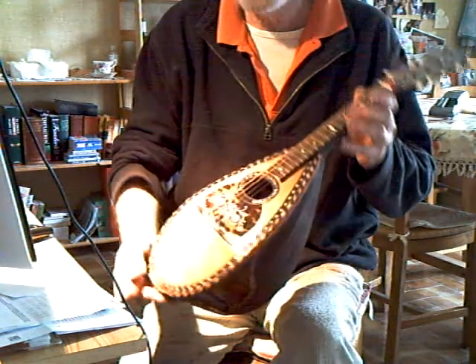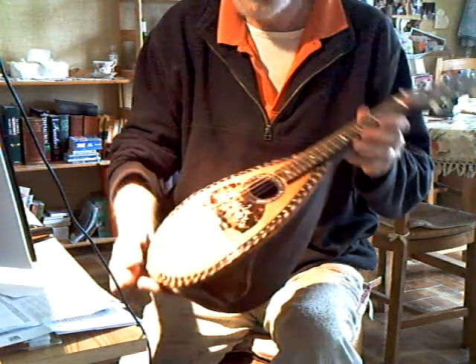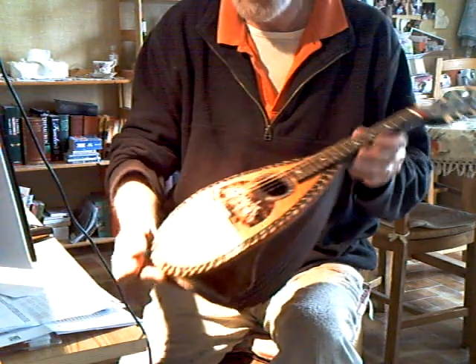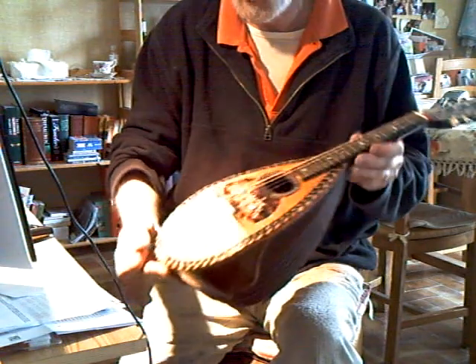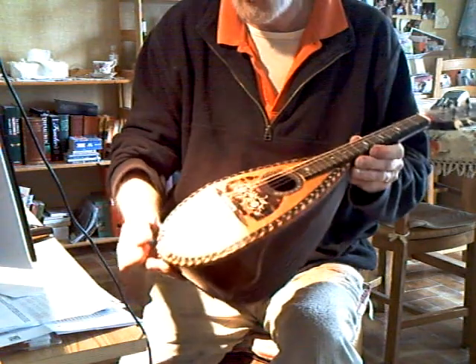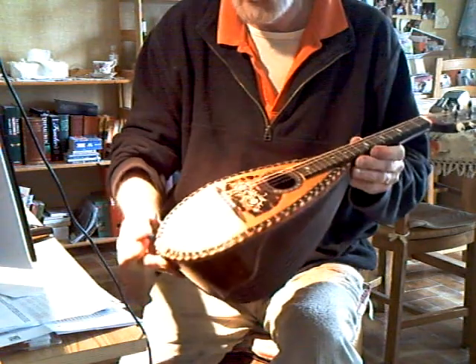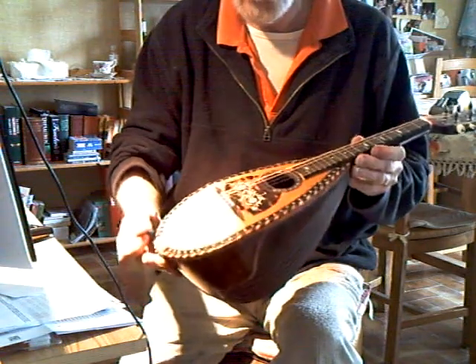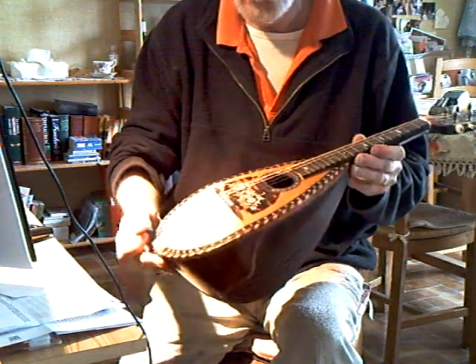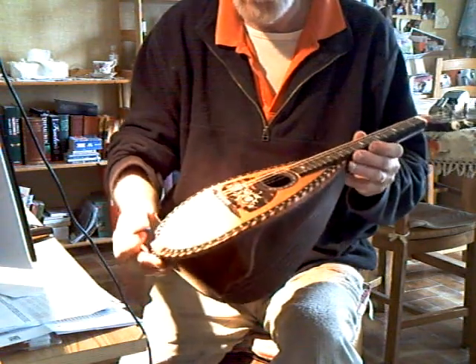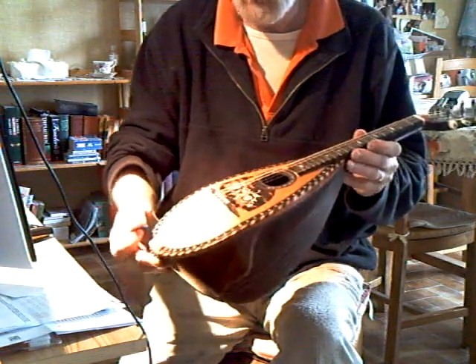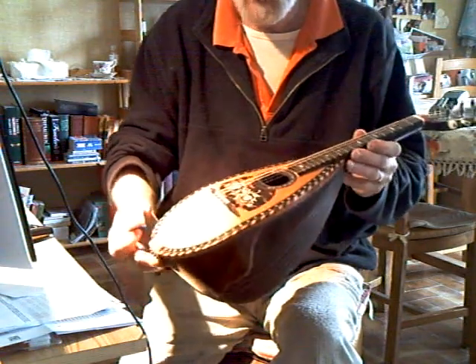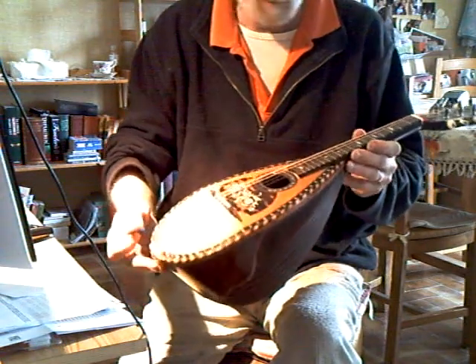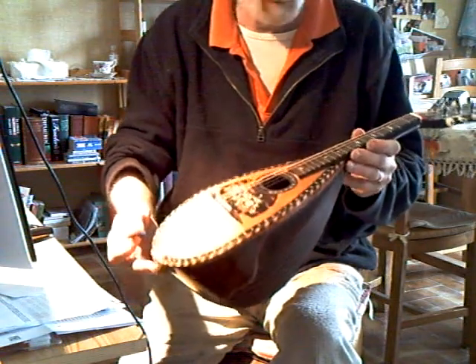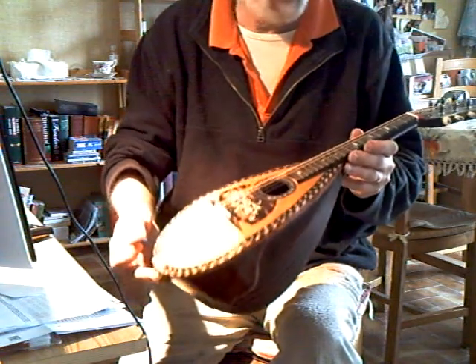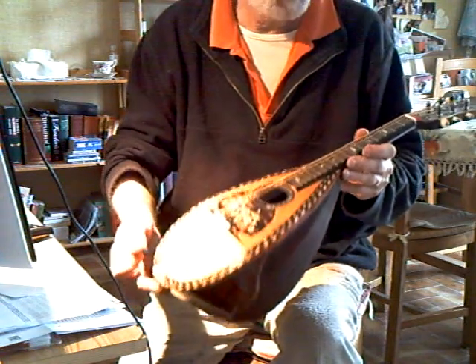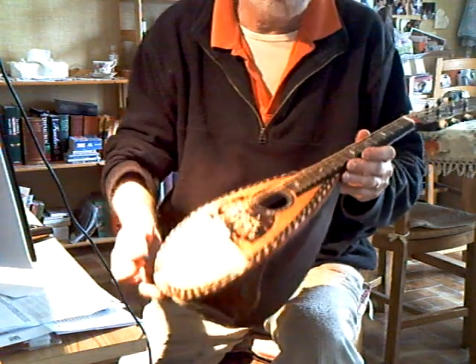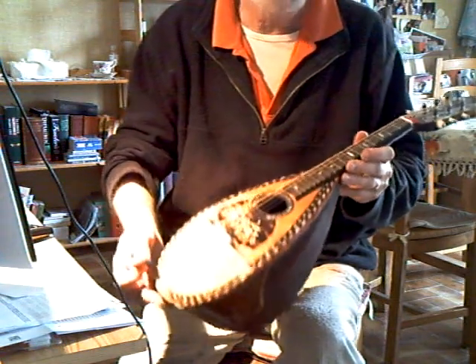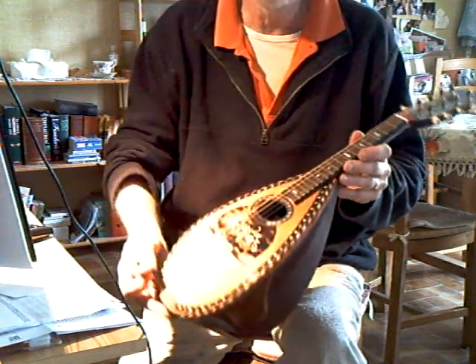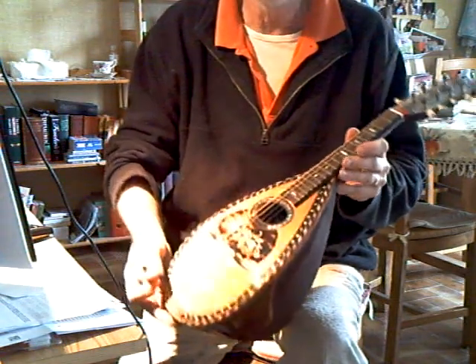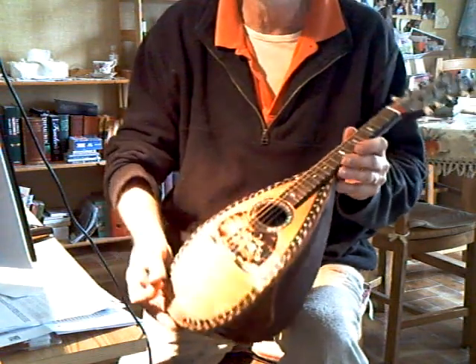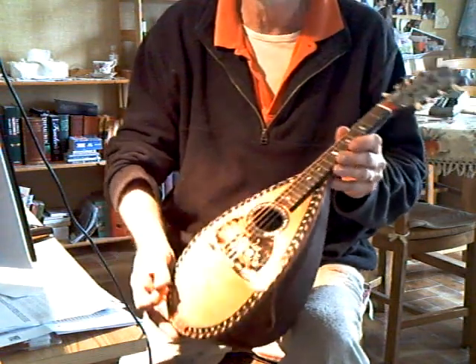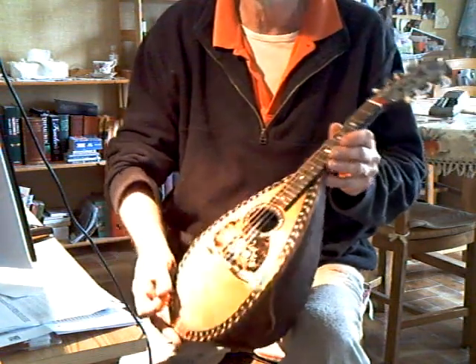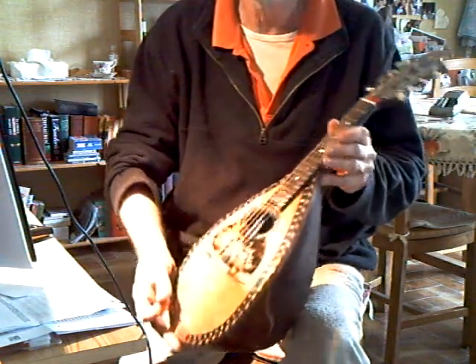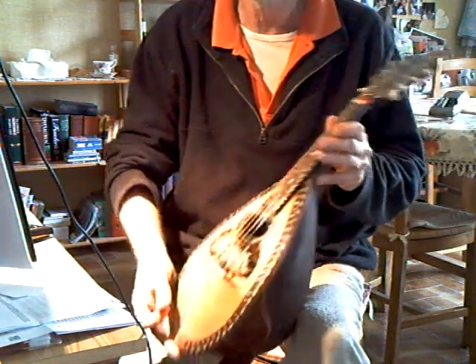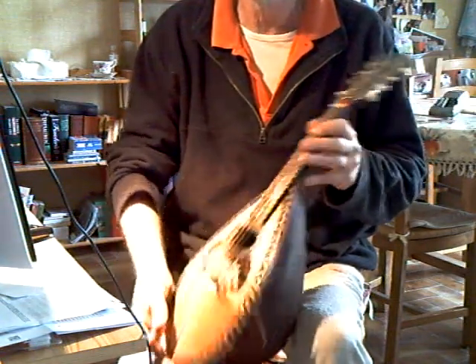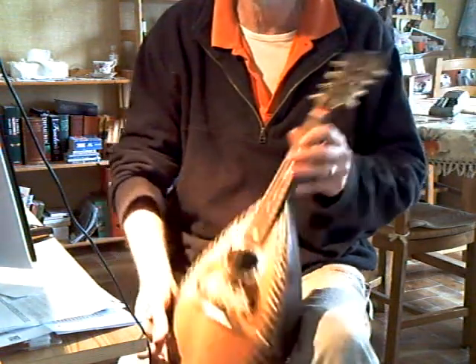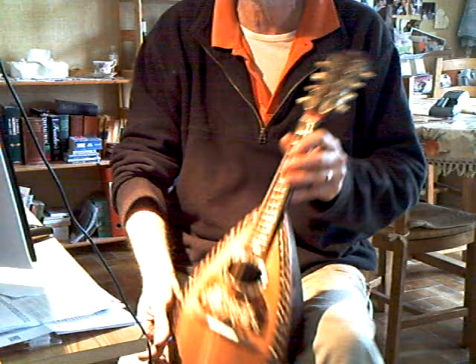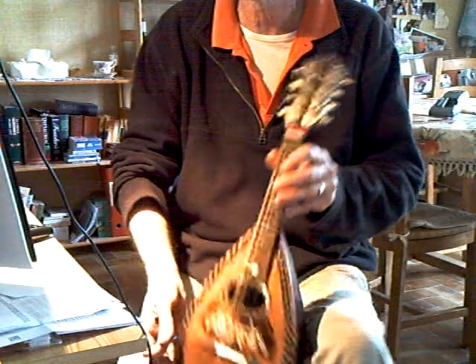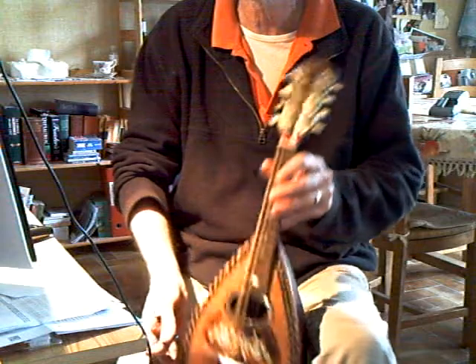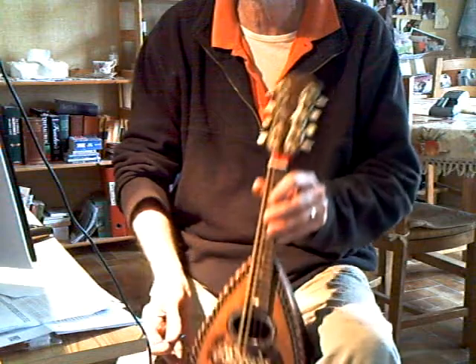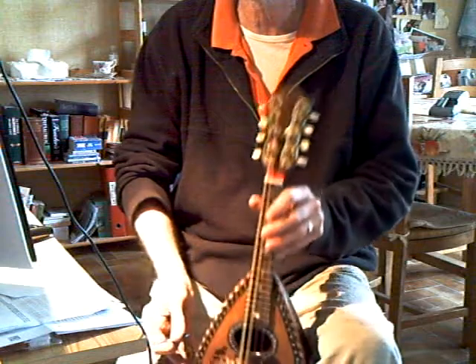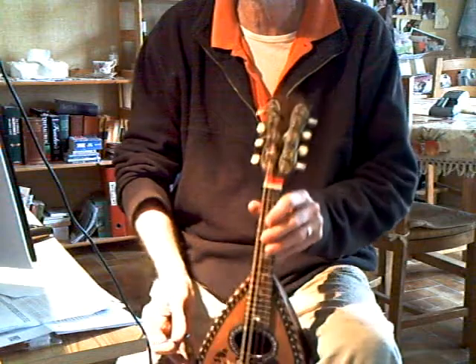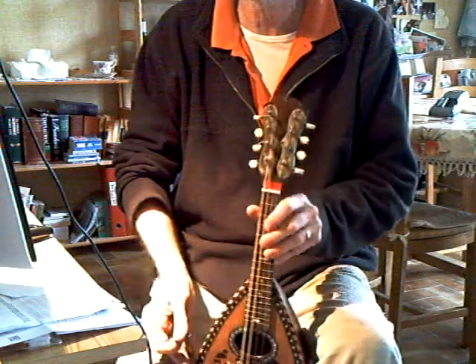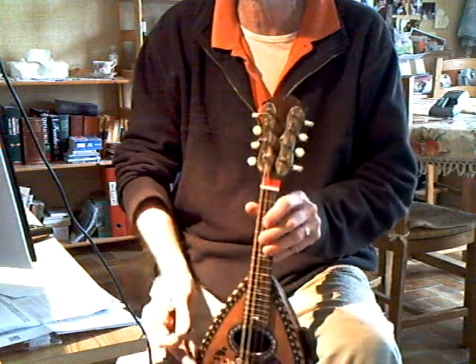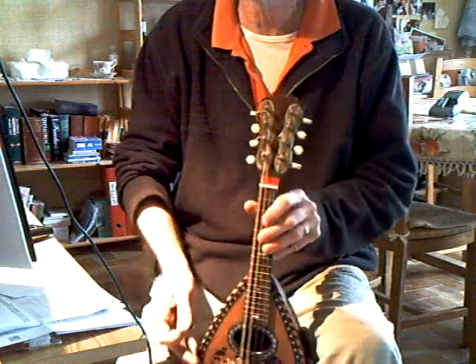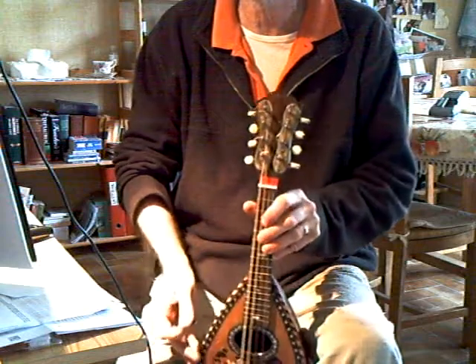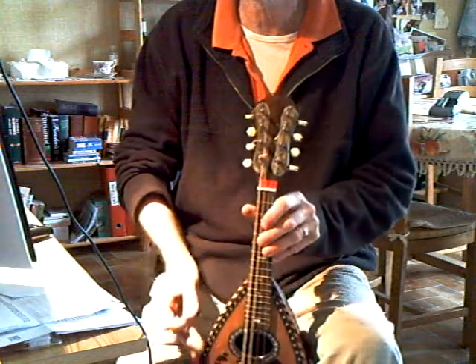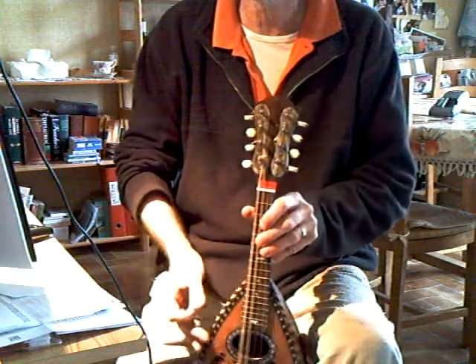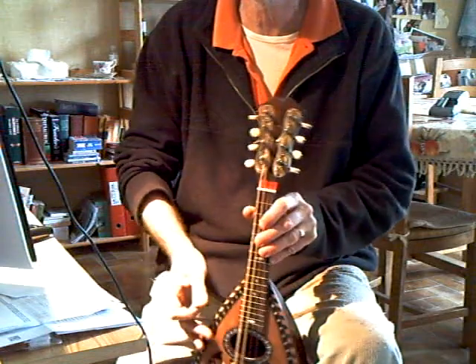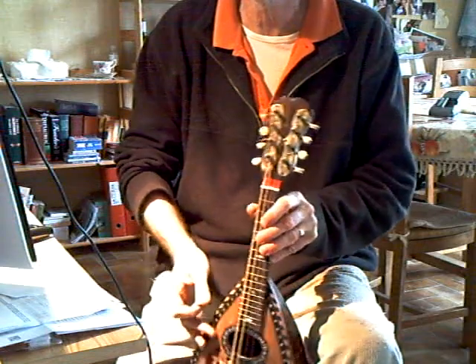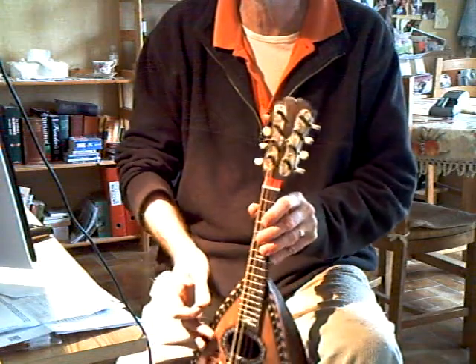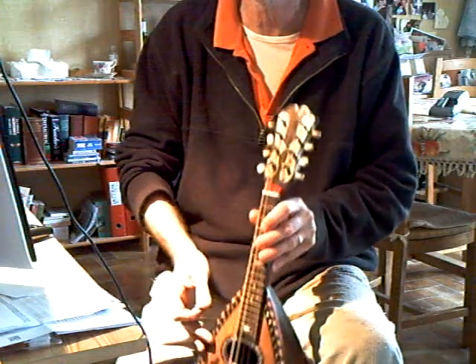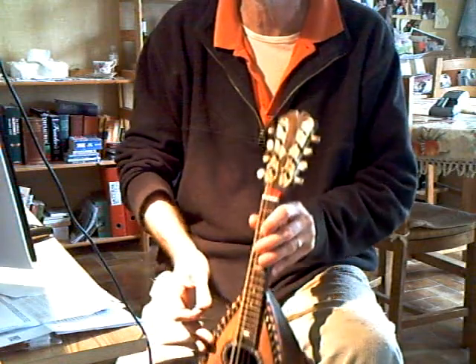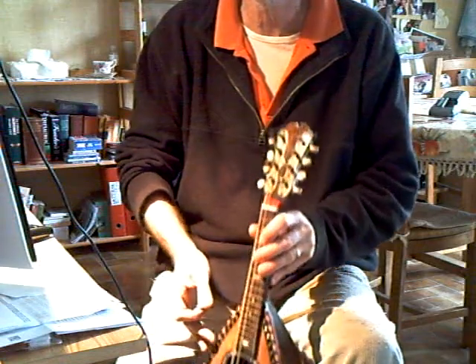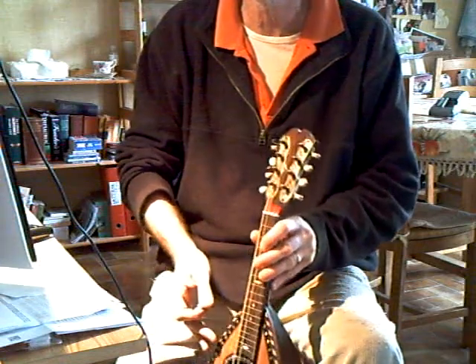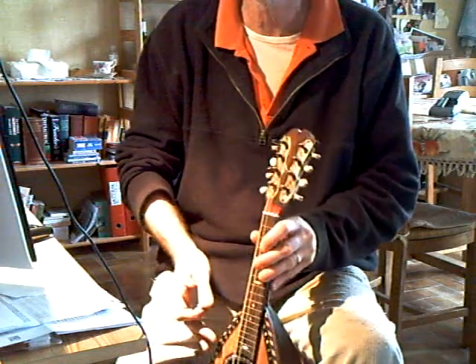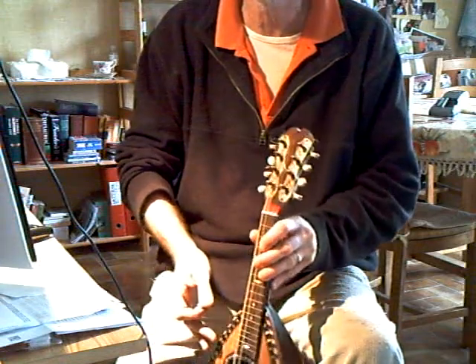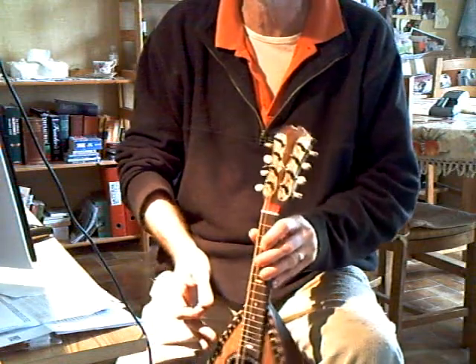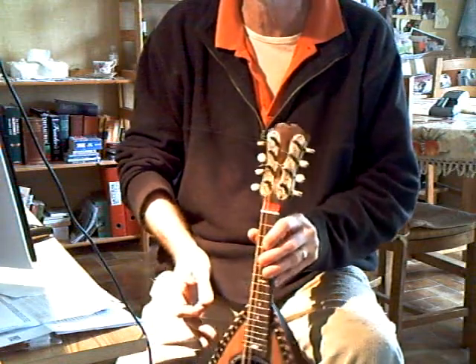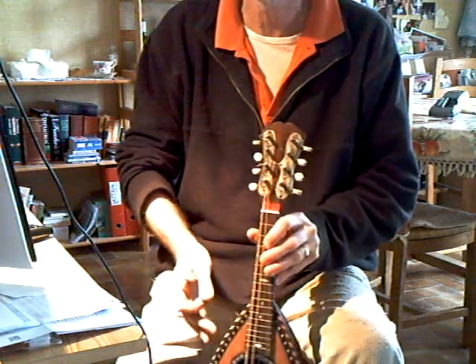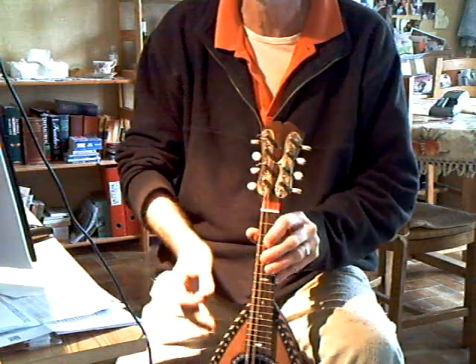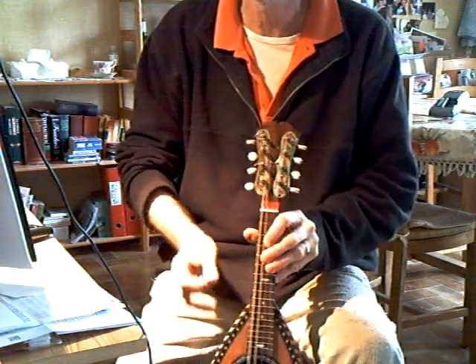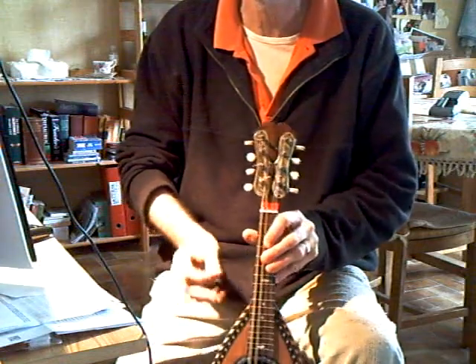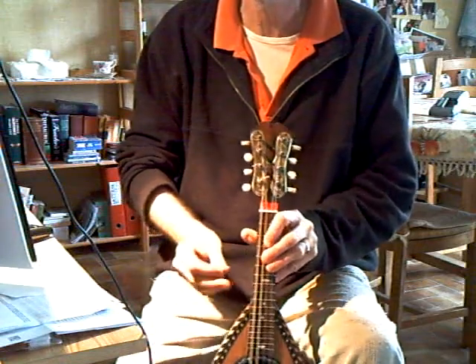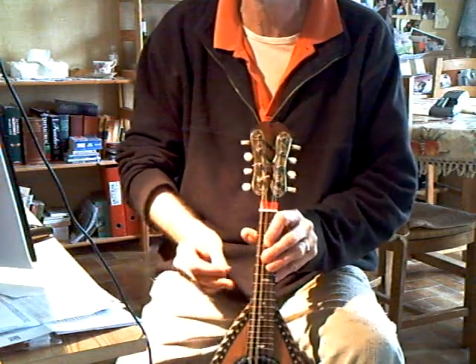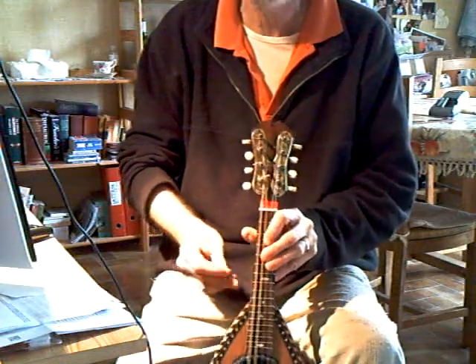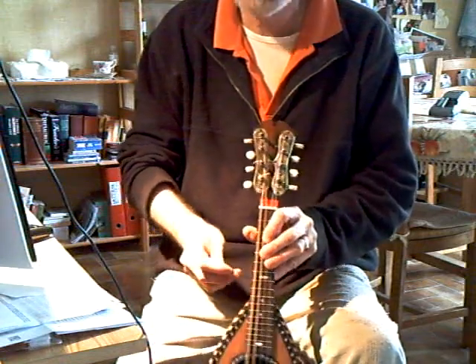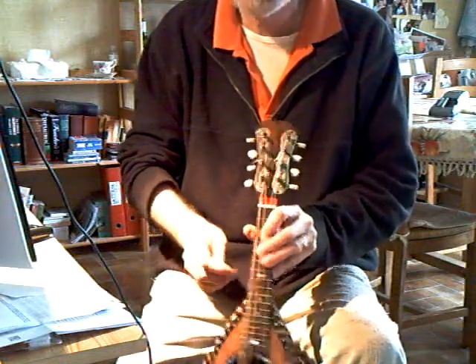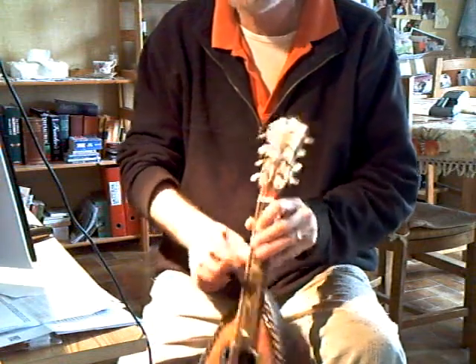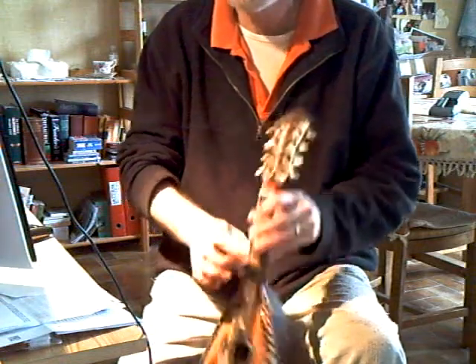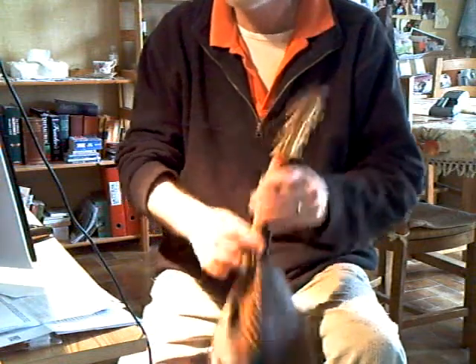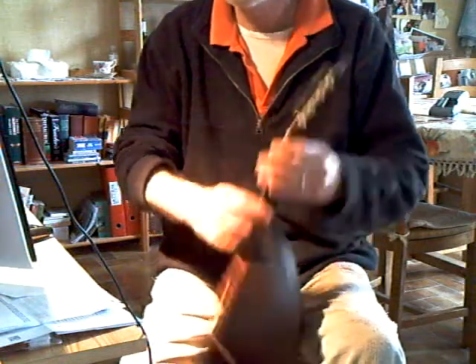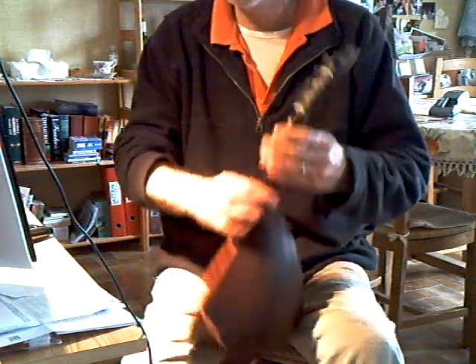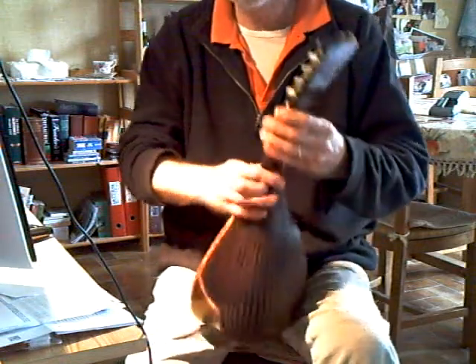Bowlback, fluted, by Rinaldi. Nice front-mounted tuners on it as well. To be continued. Thank you.